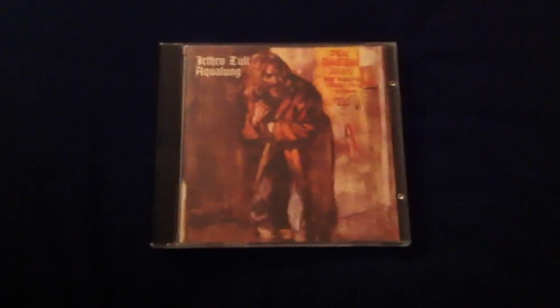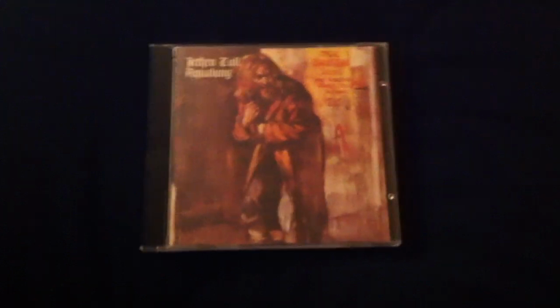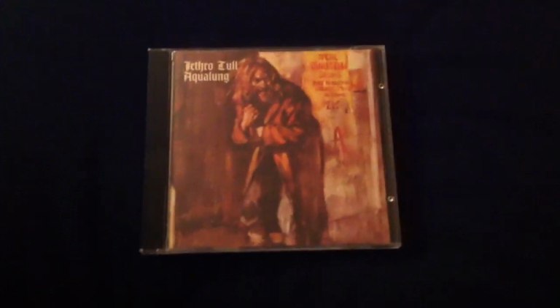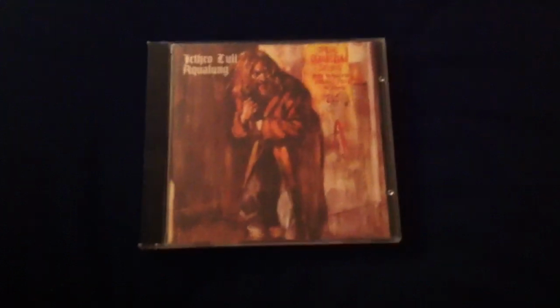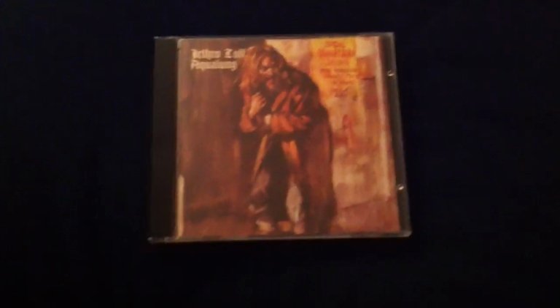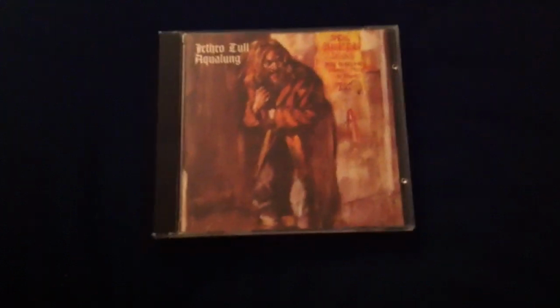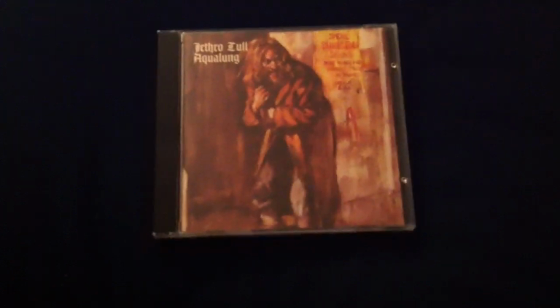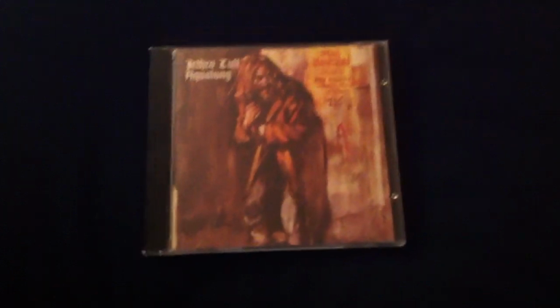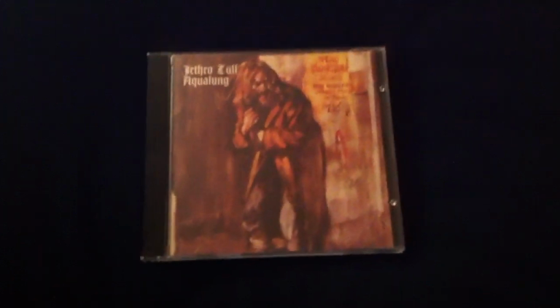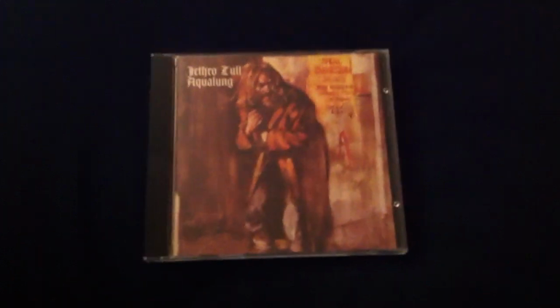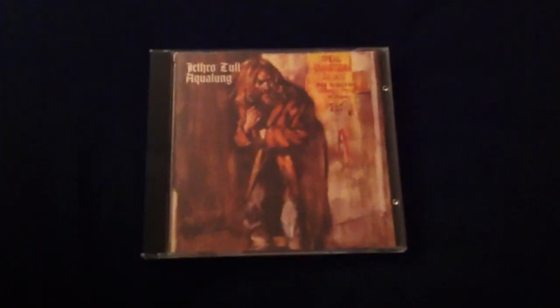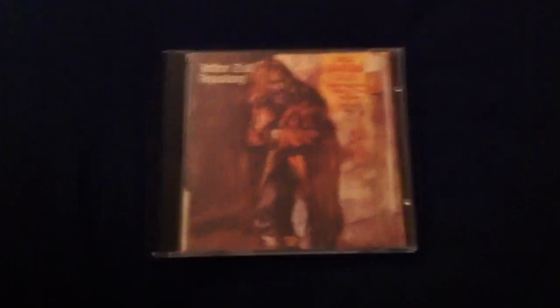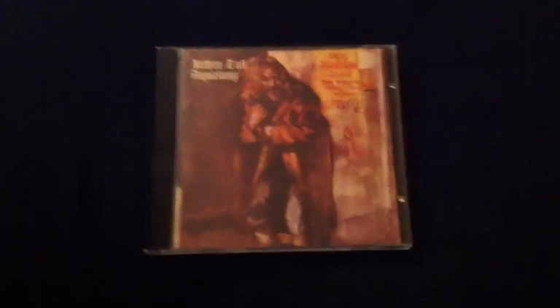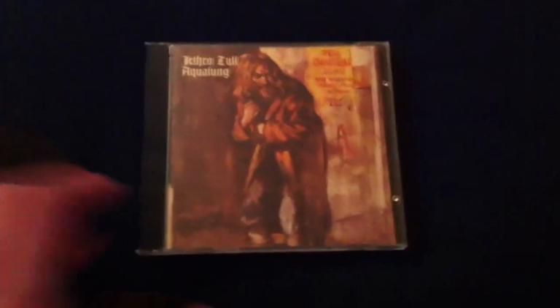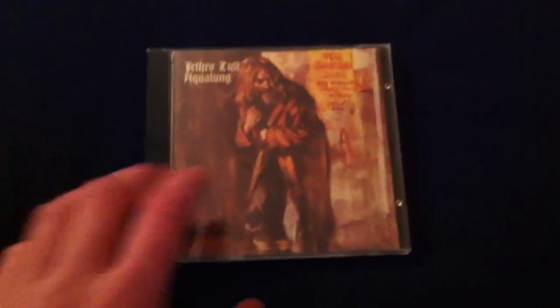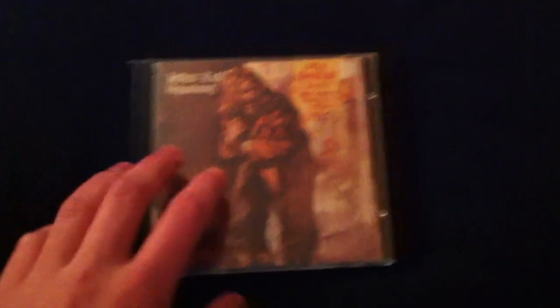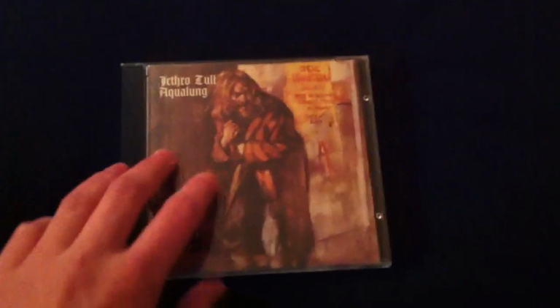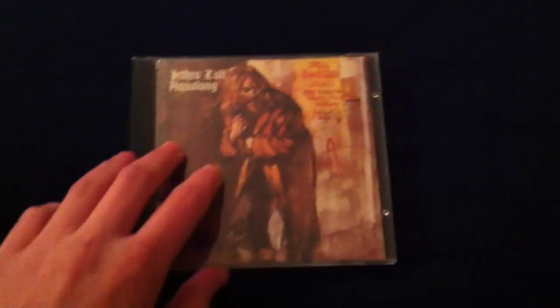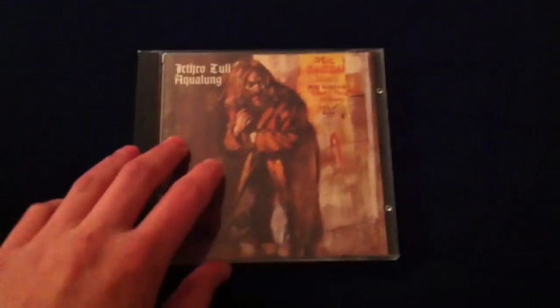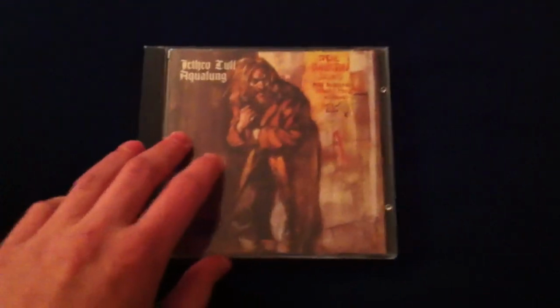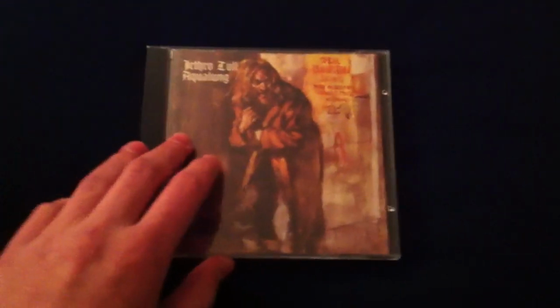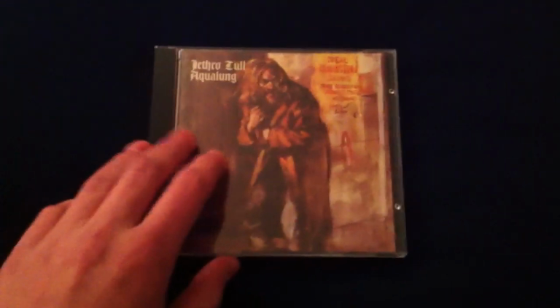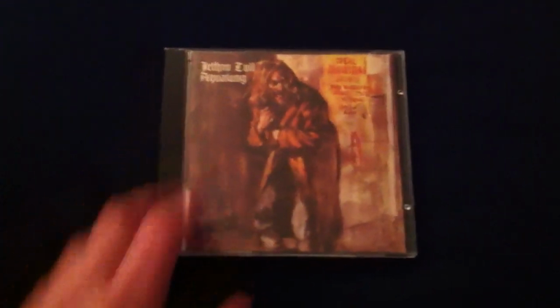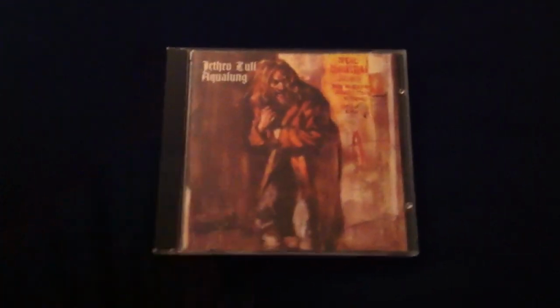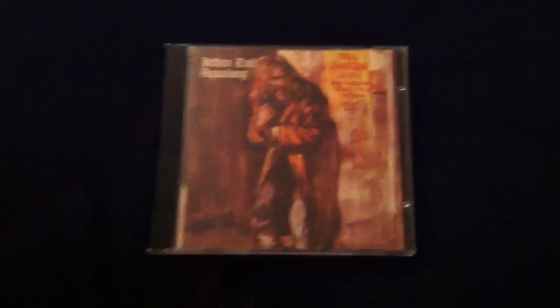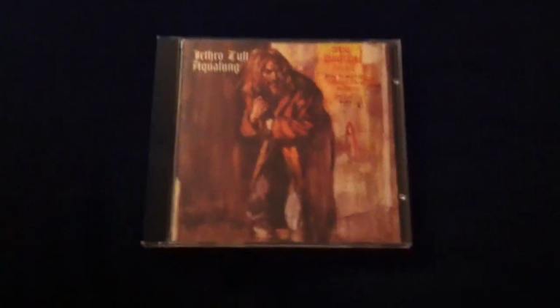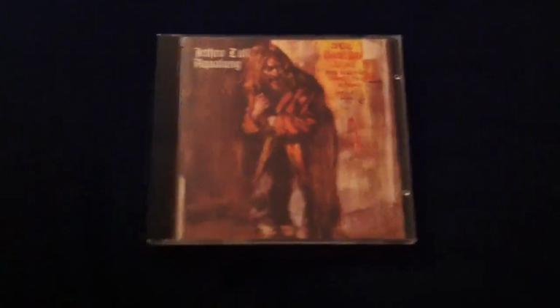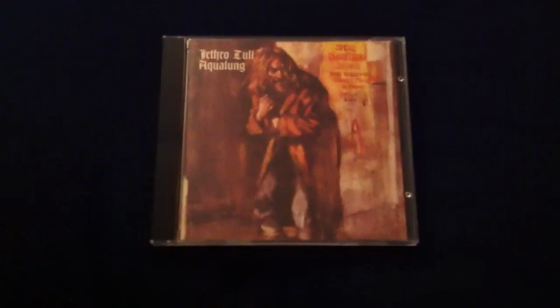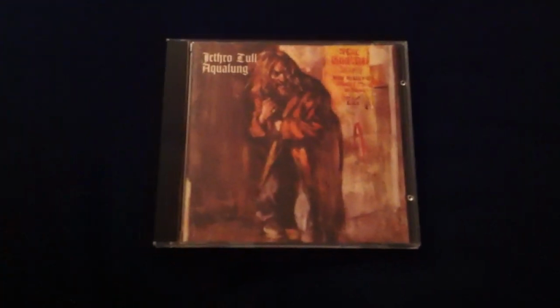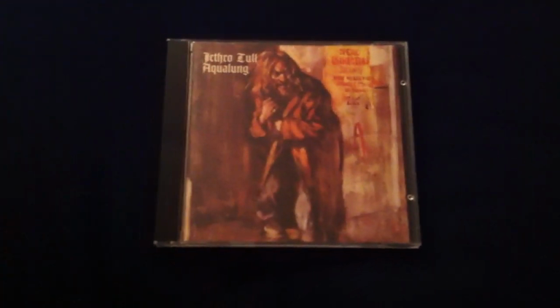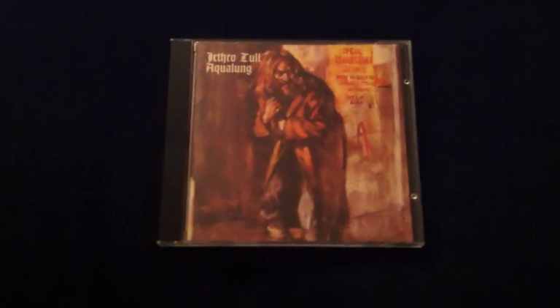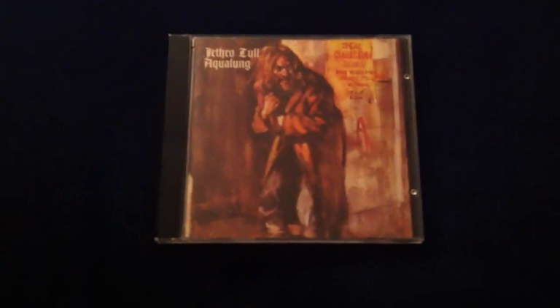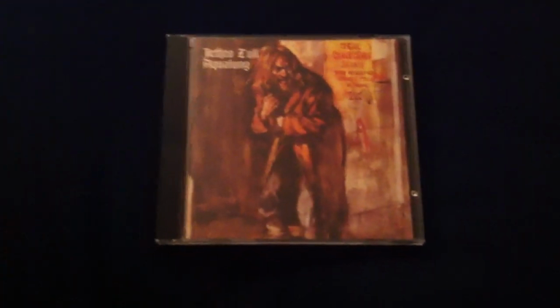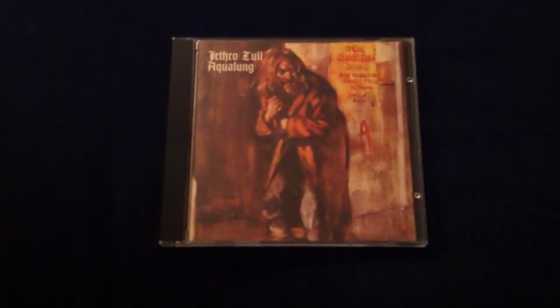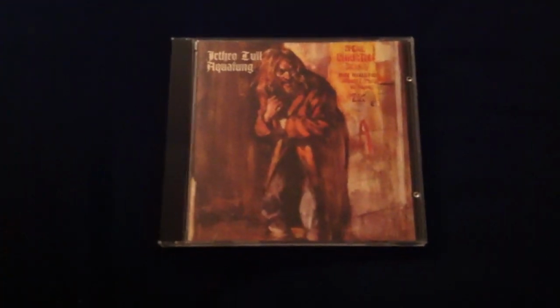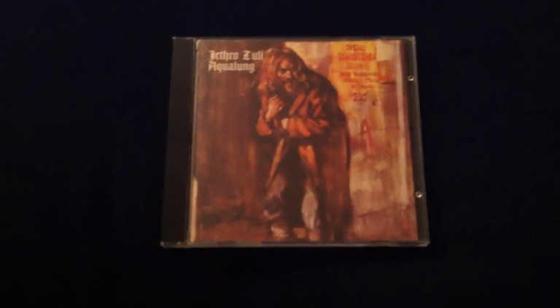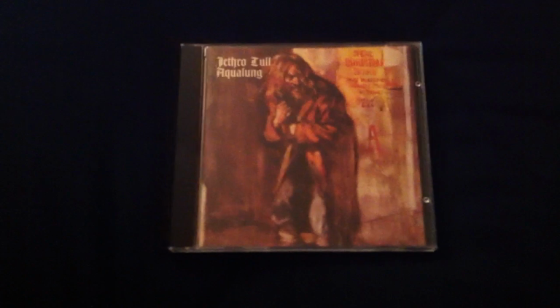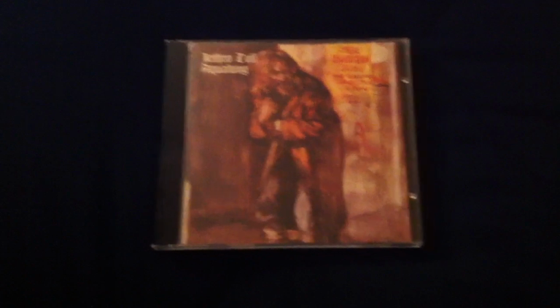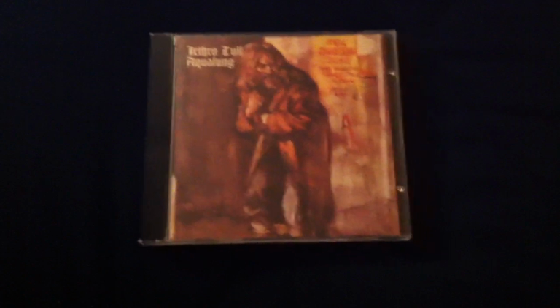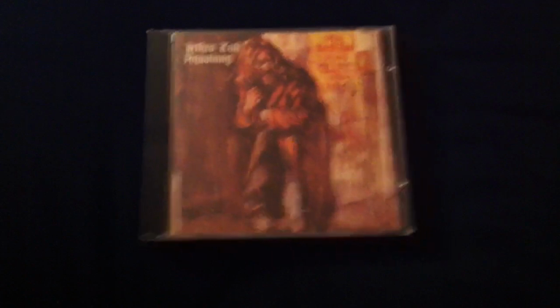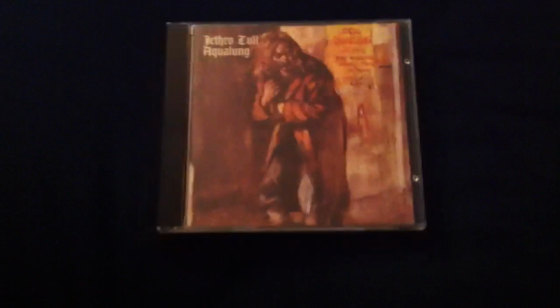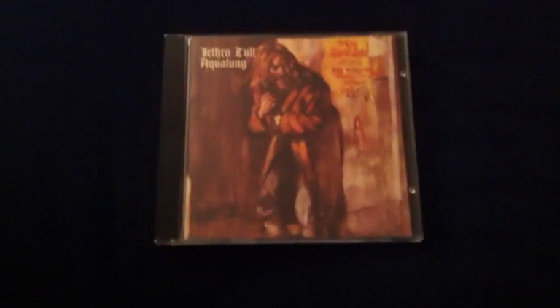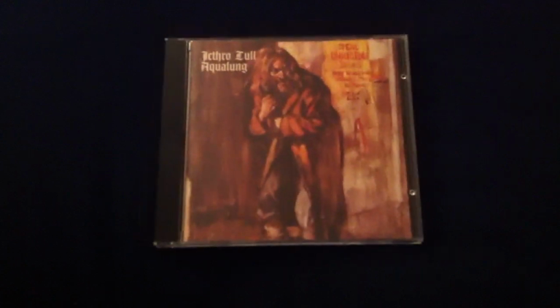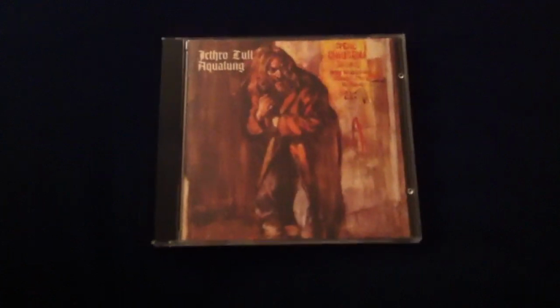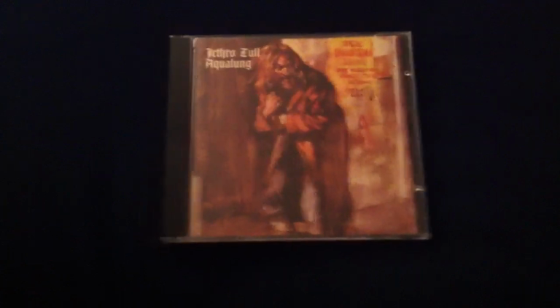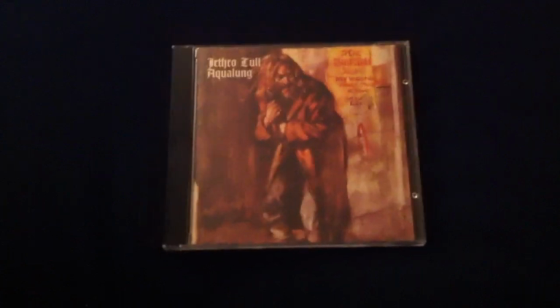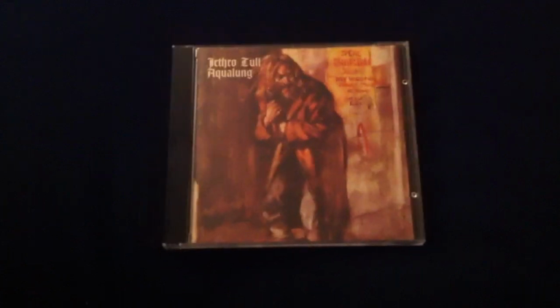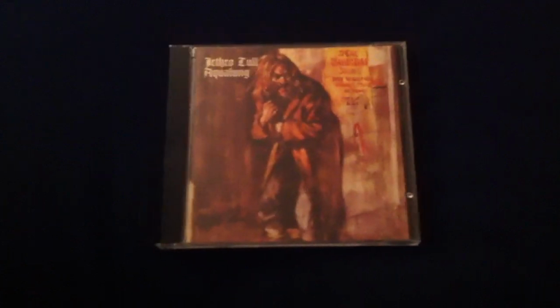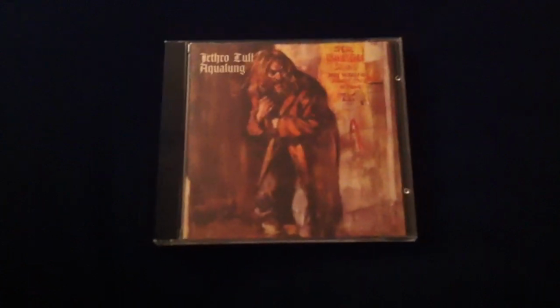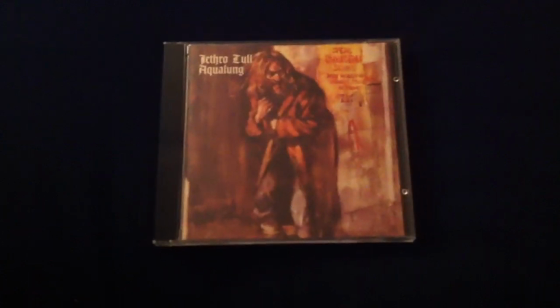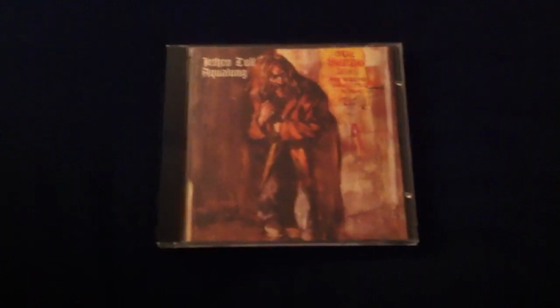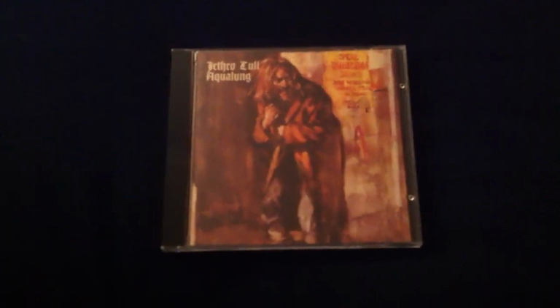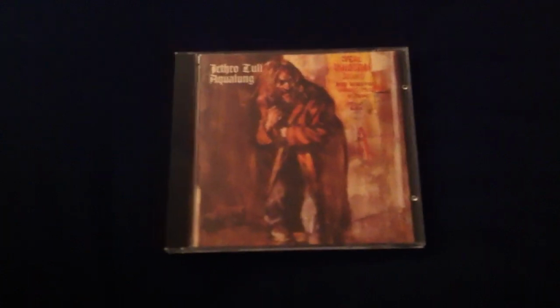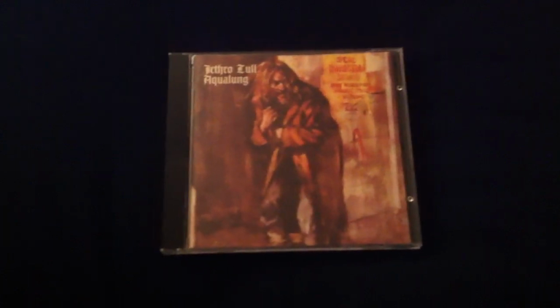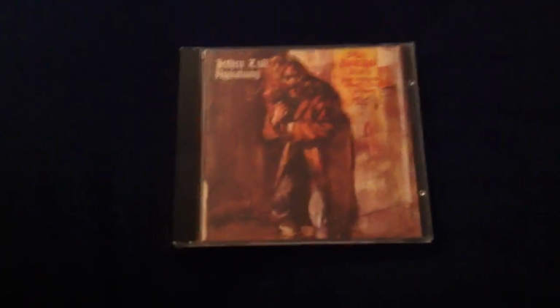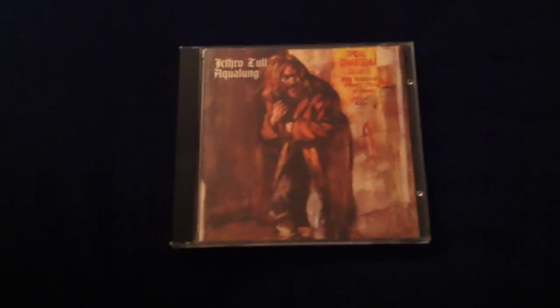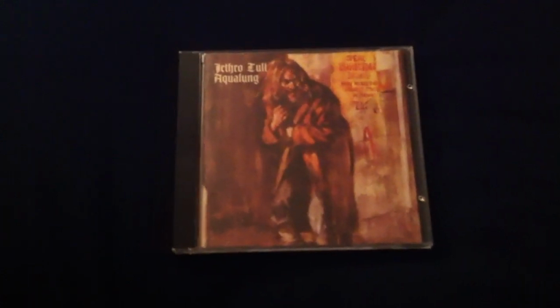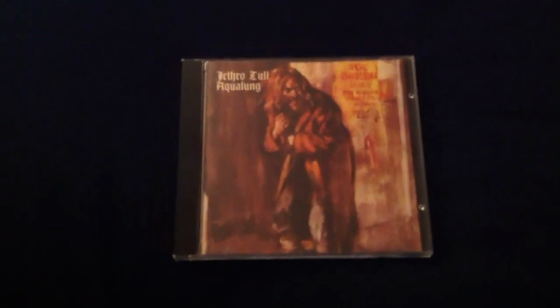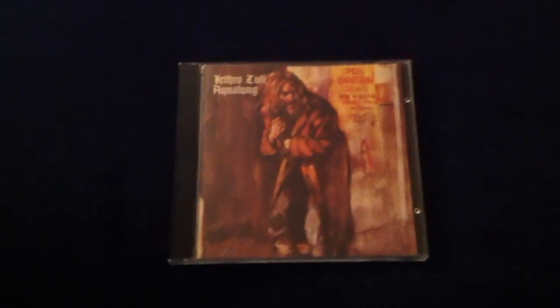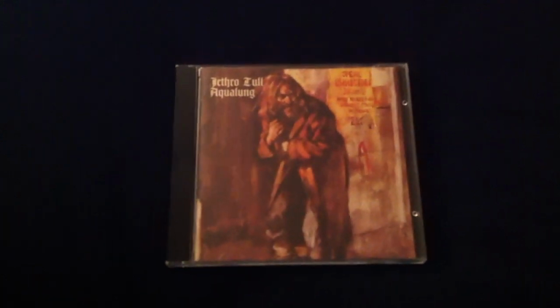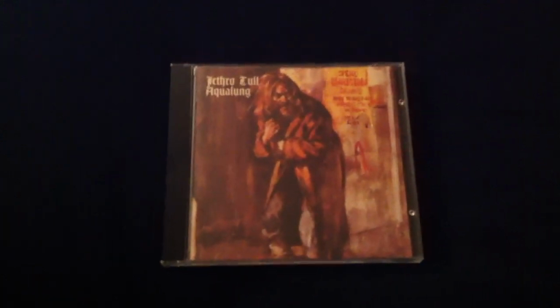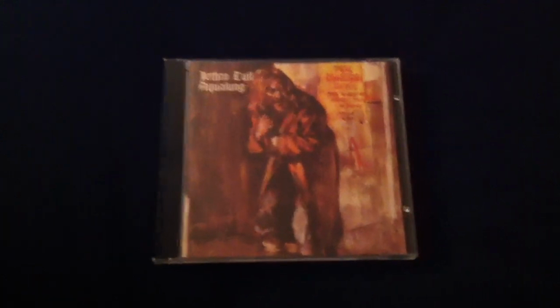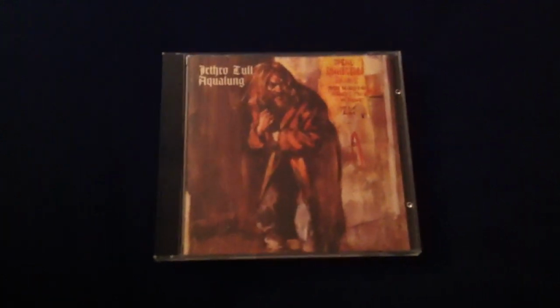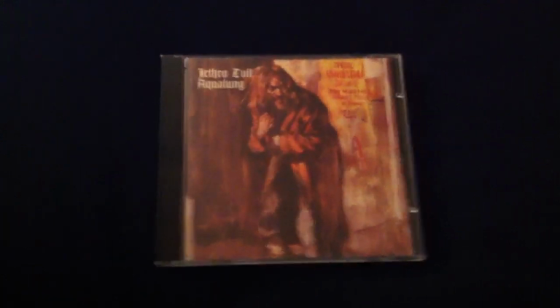Hello, this is Mr. Maximus Film, and today I'm doing an album review for Jethro Tull's 1971 album, Aqualung.